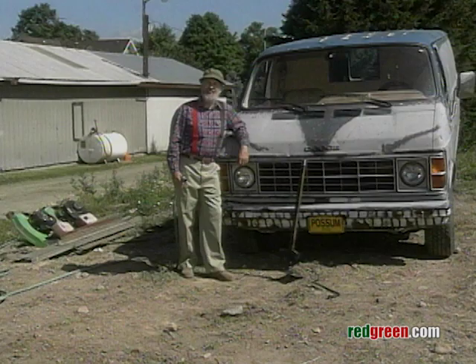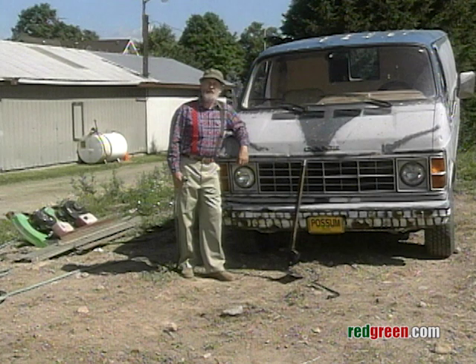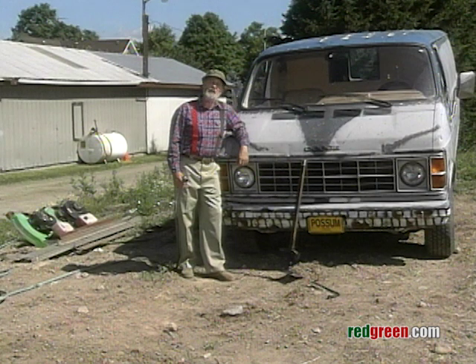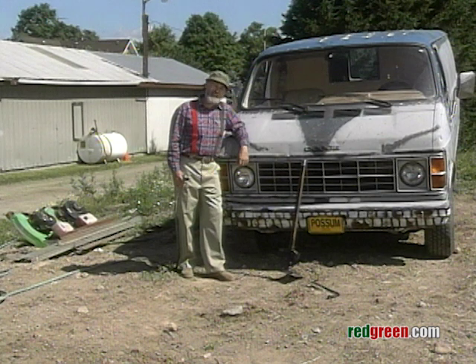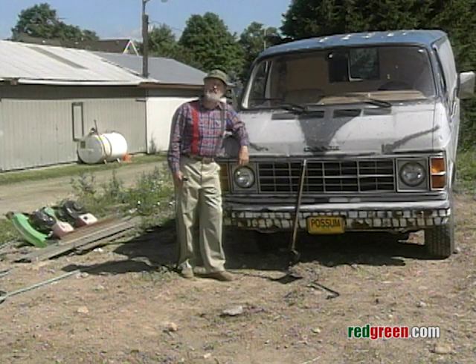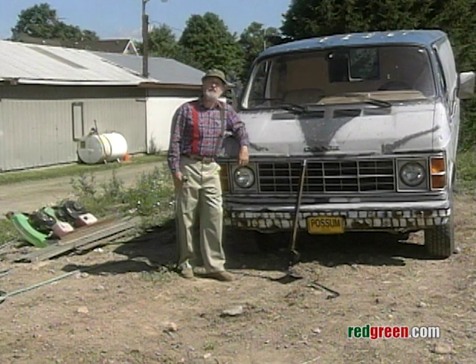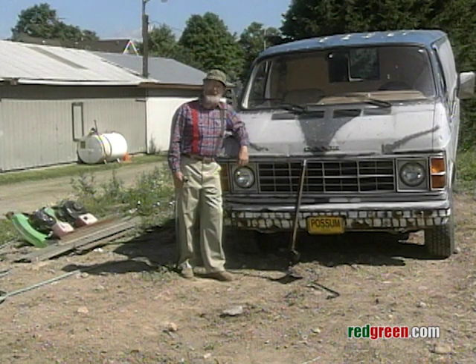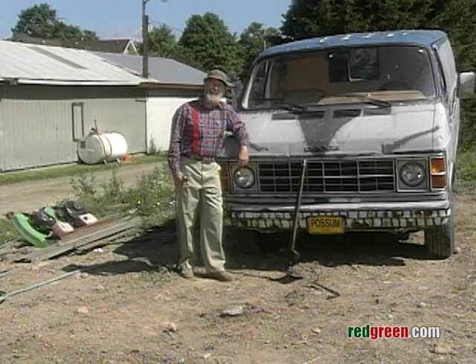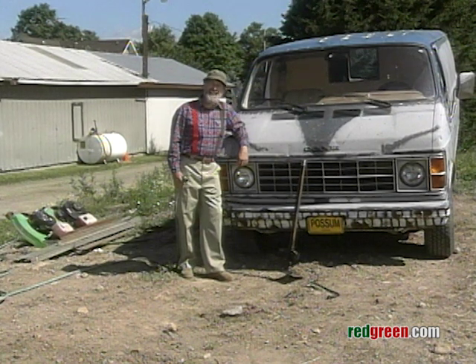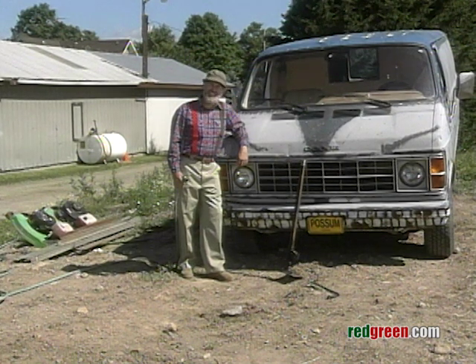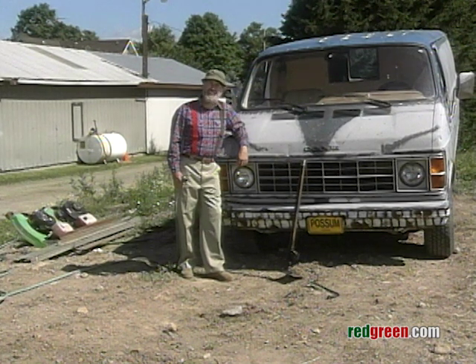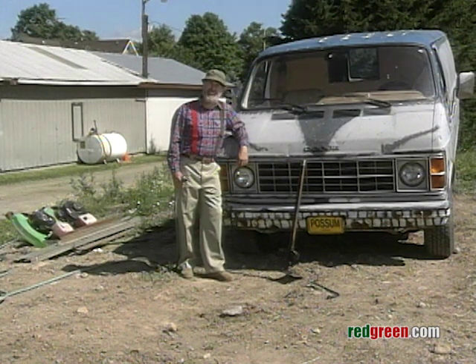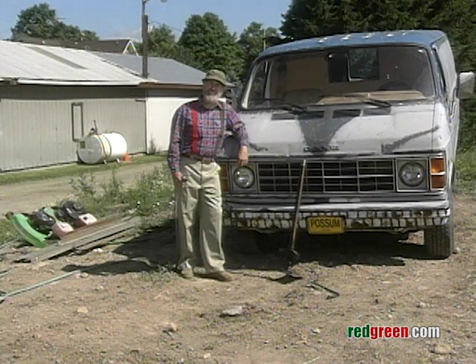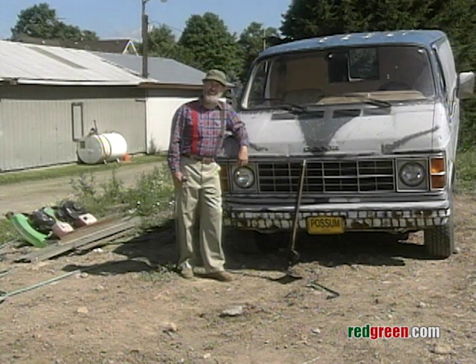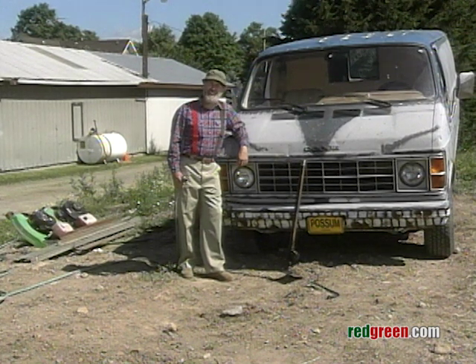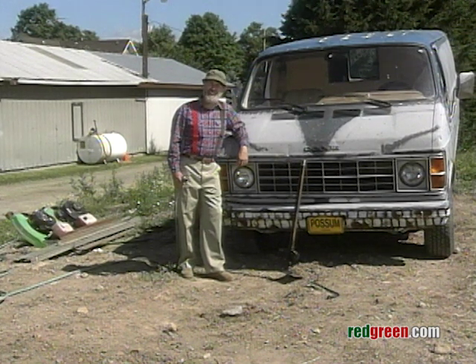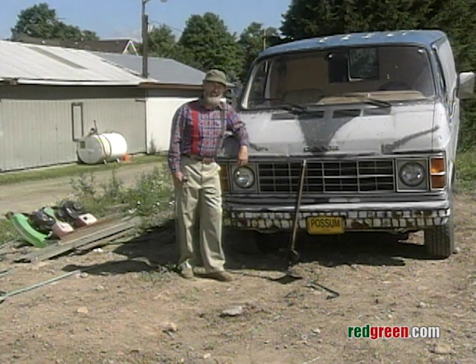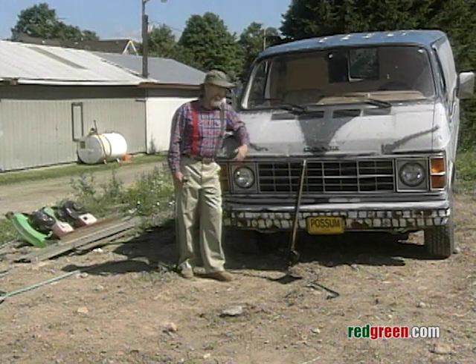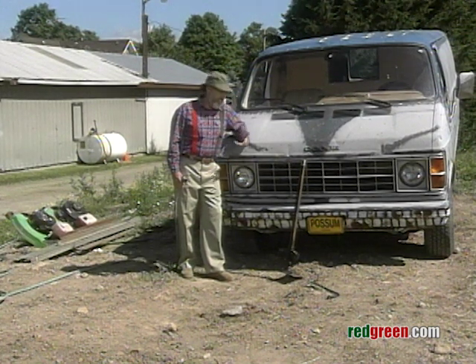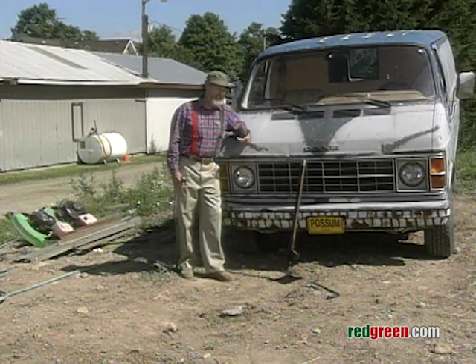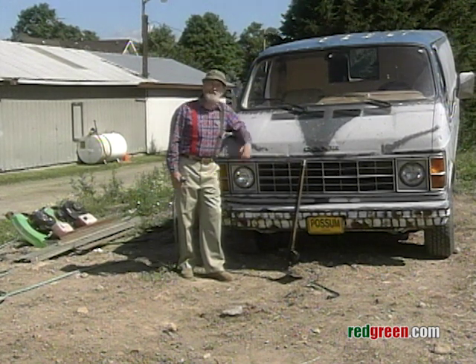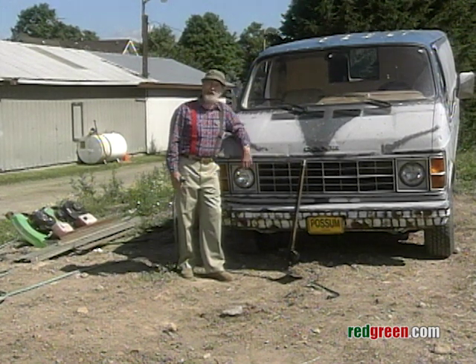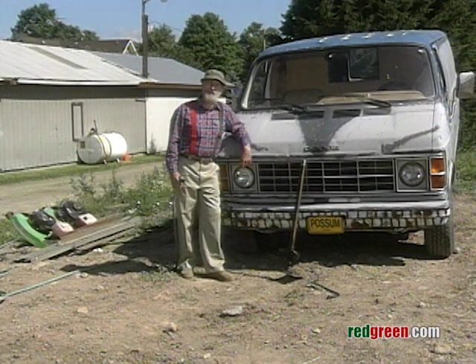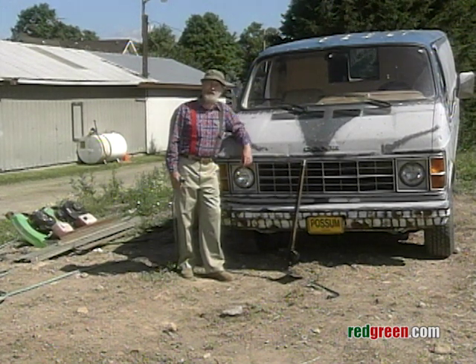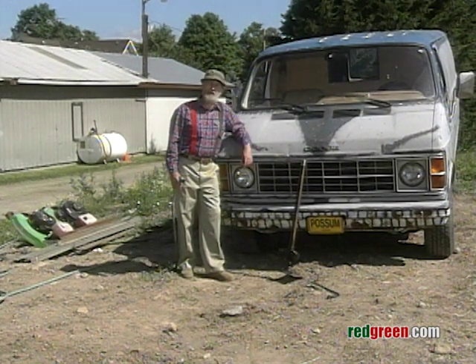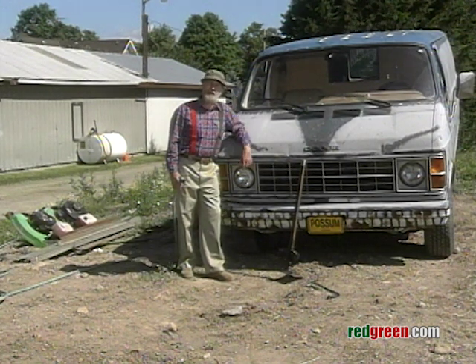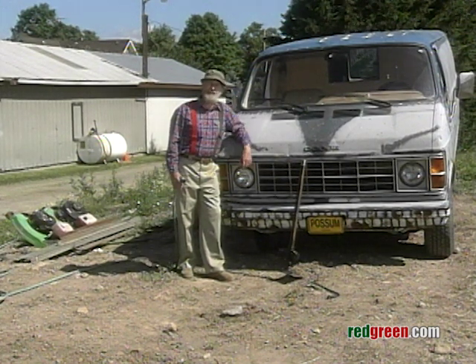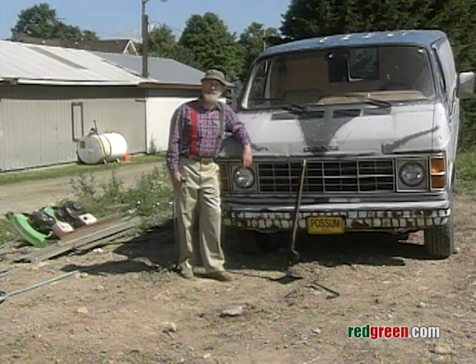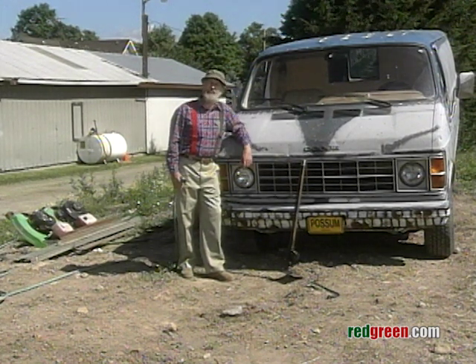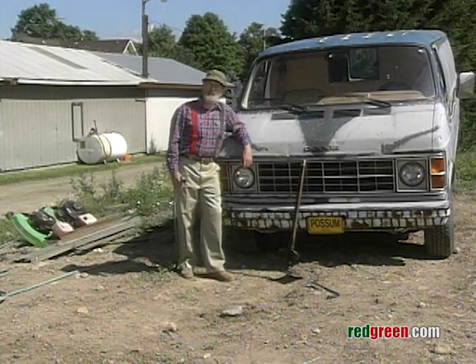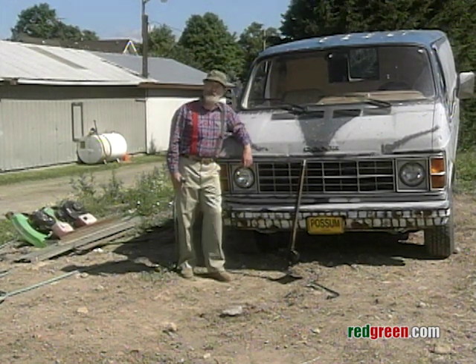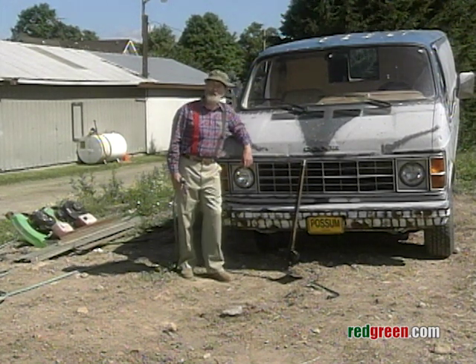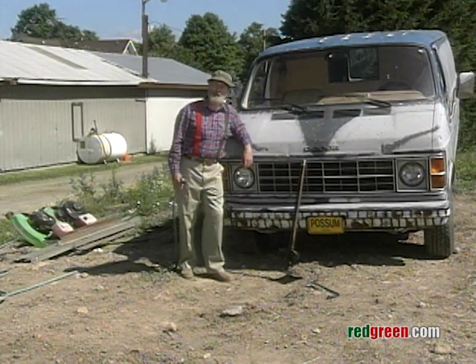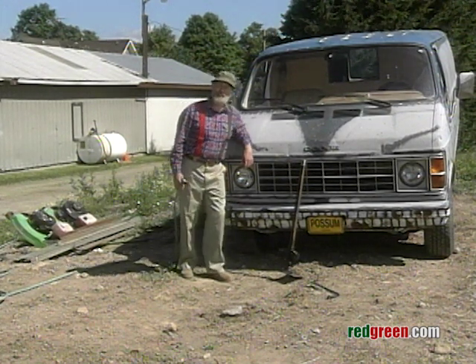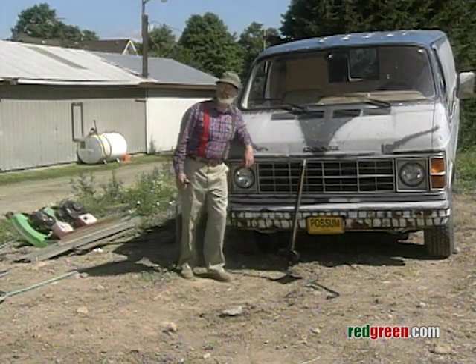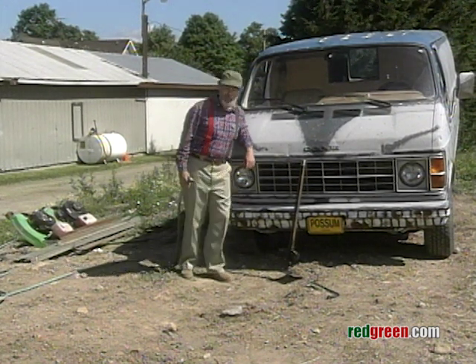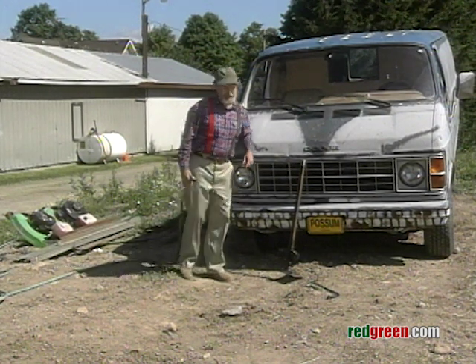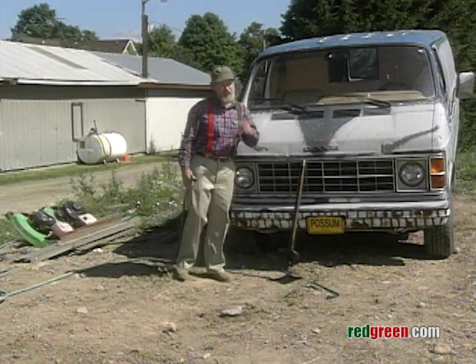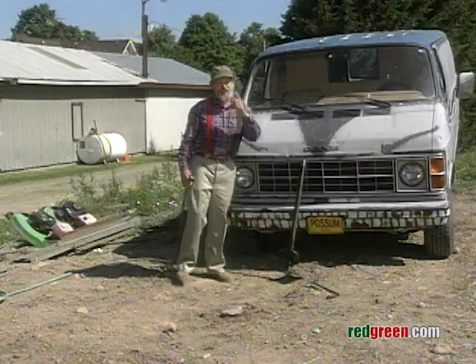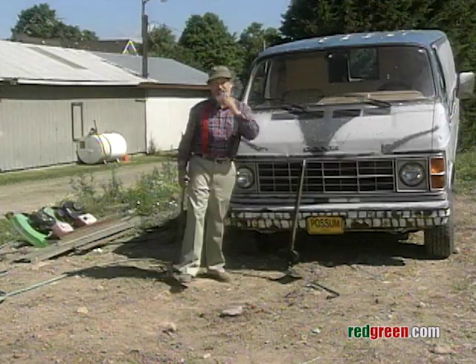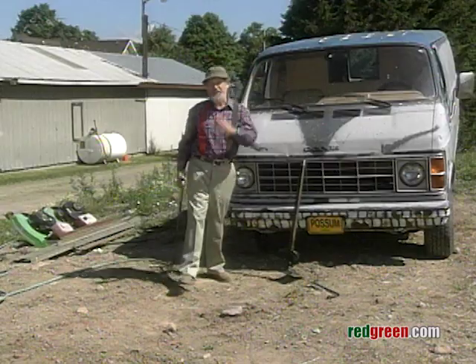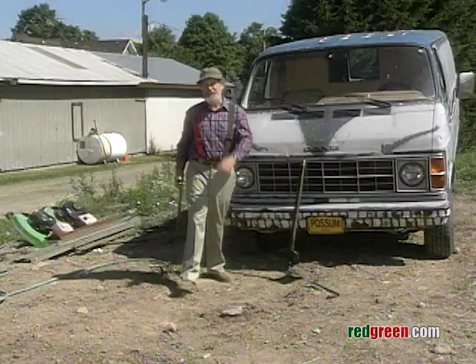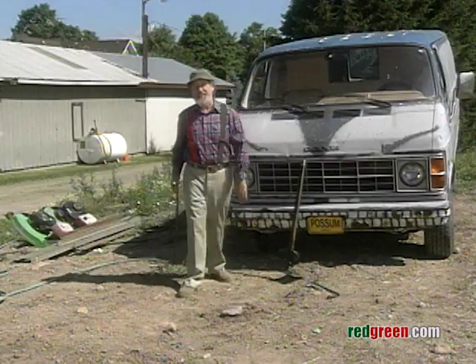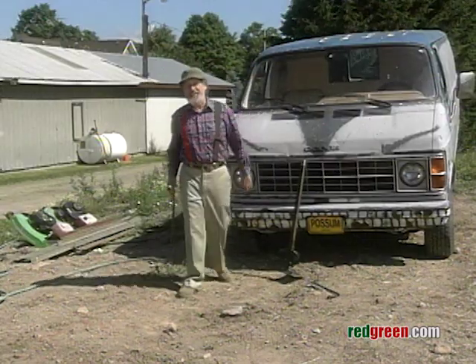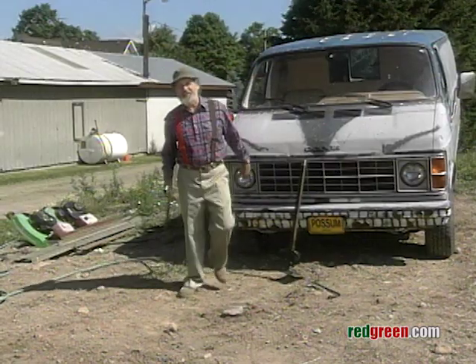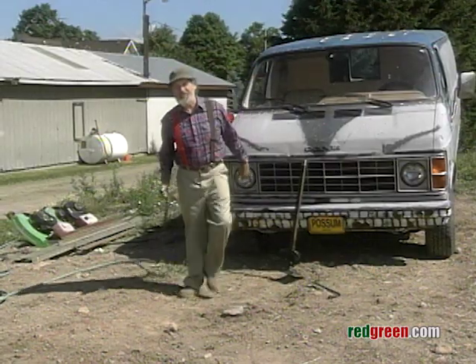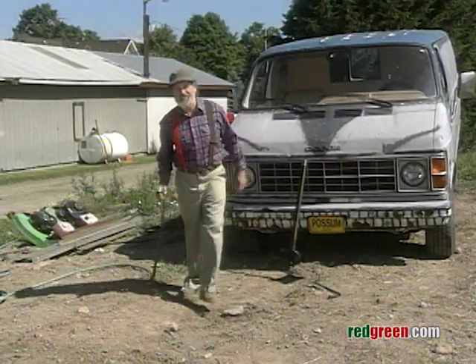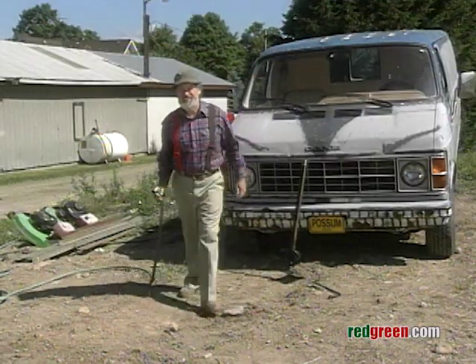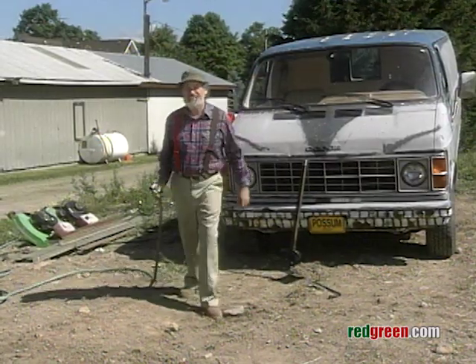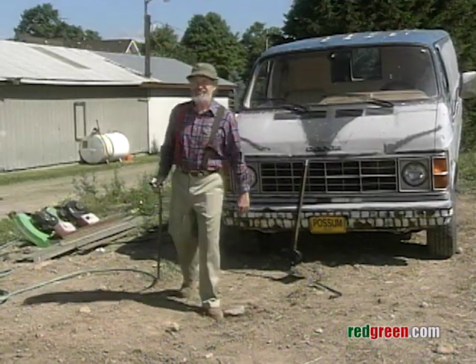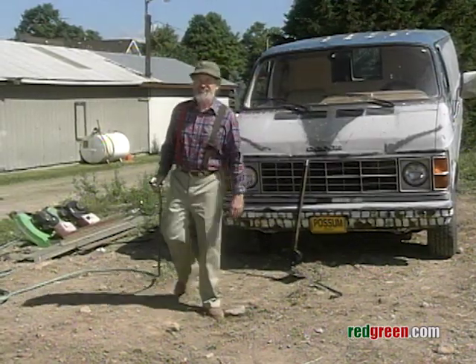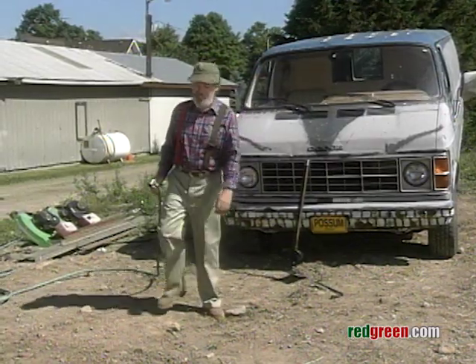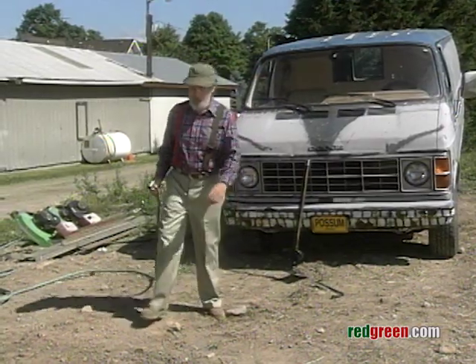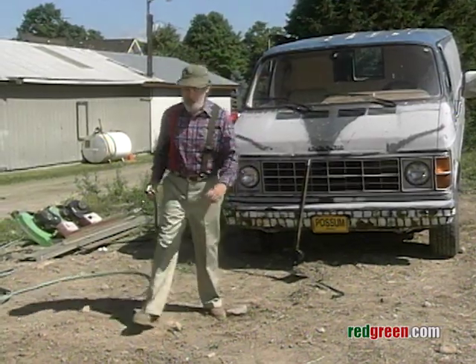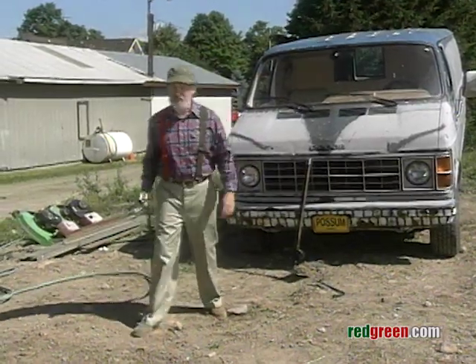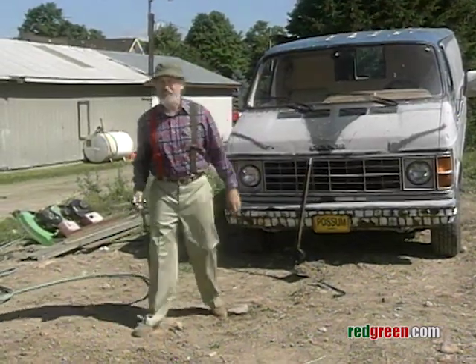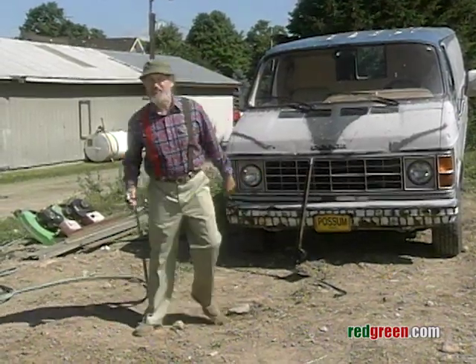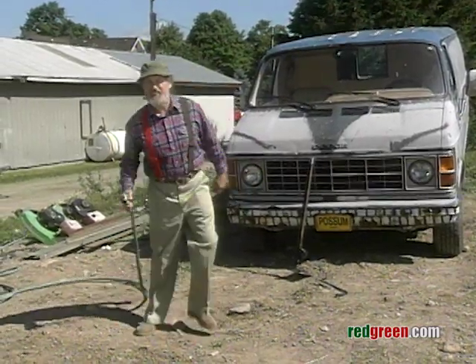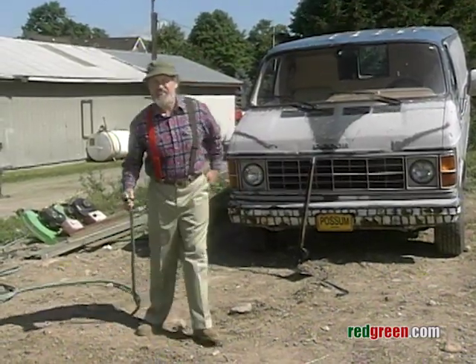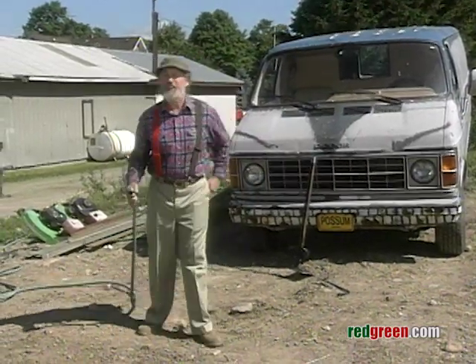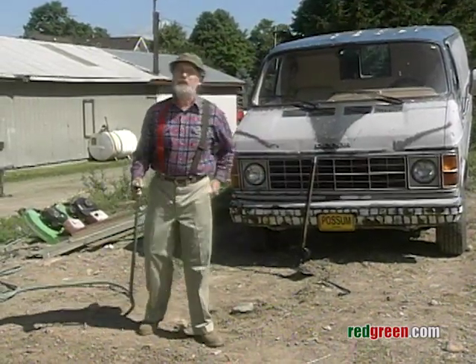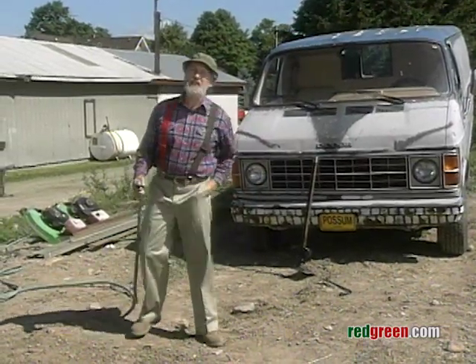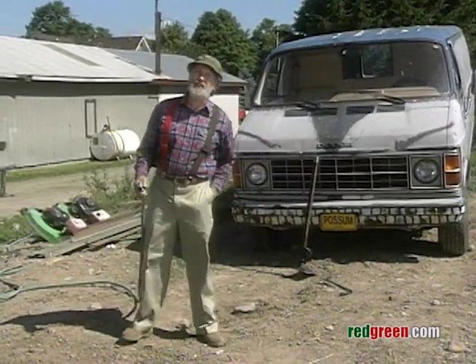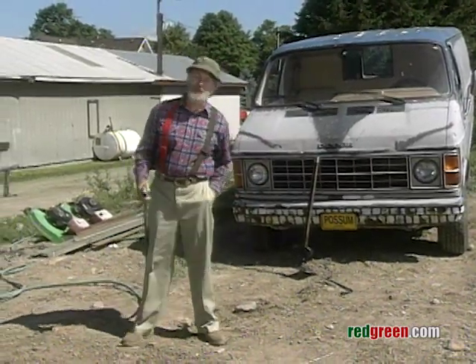Work is bad, eh? And digging postholes is the worst, unless you have the right tool. And, of course, we do.